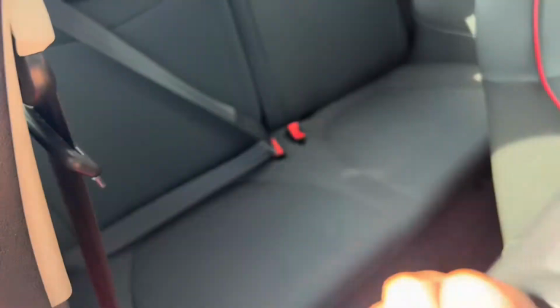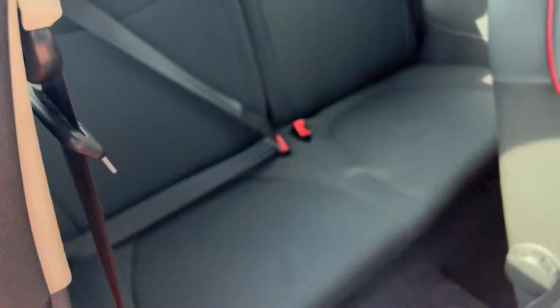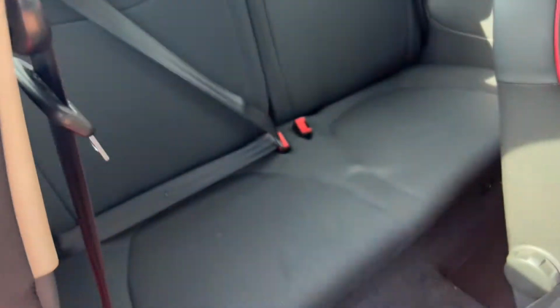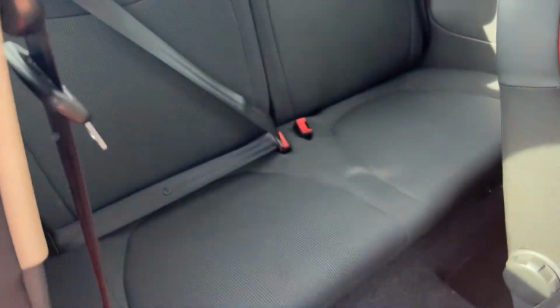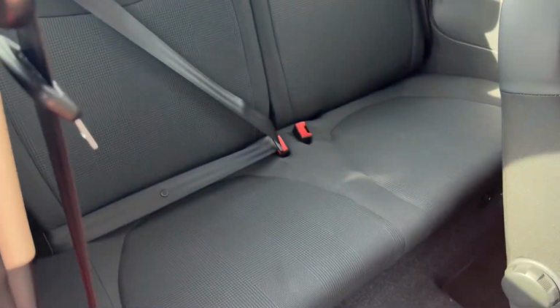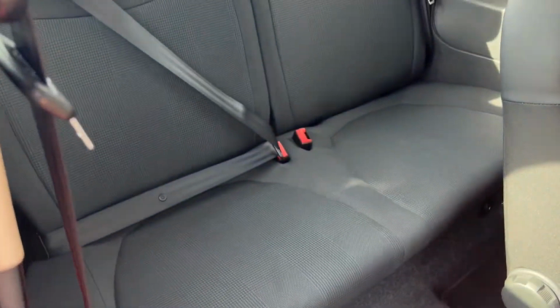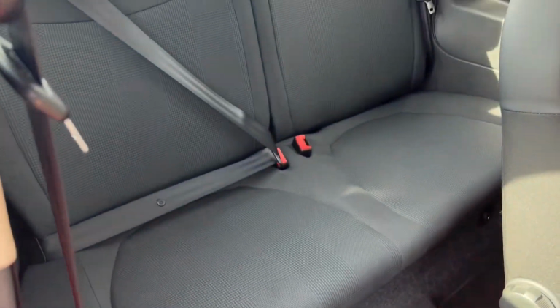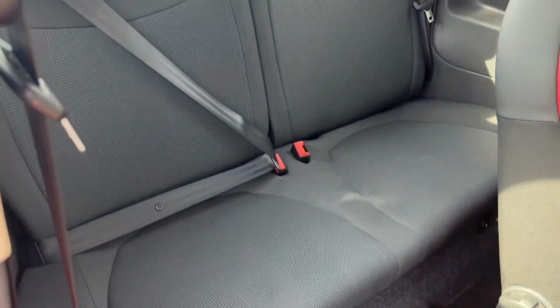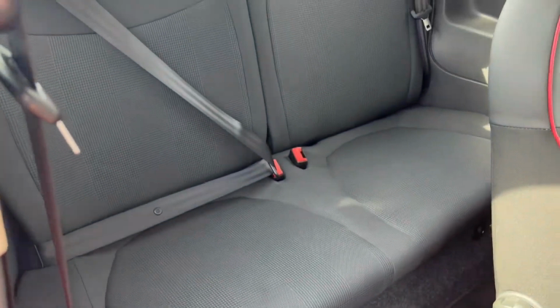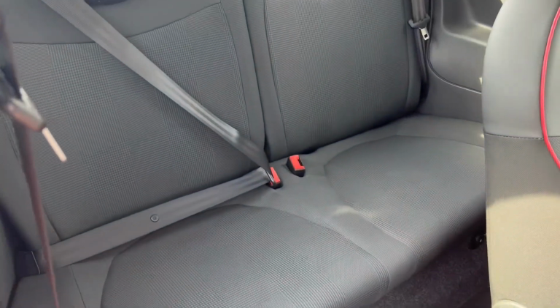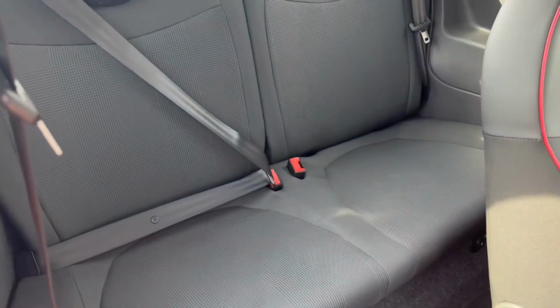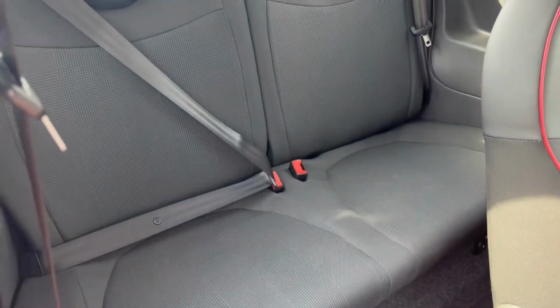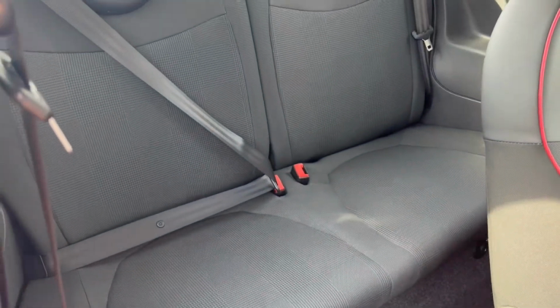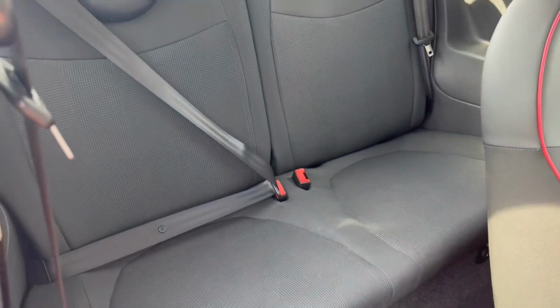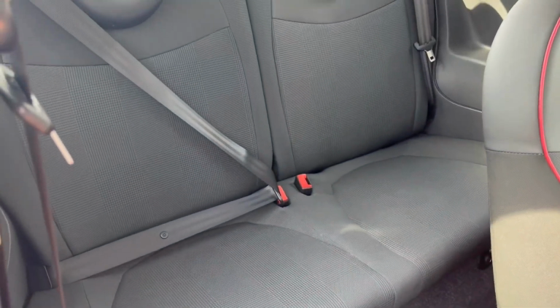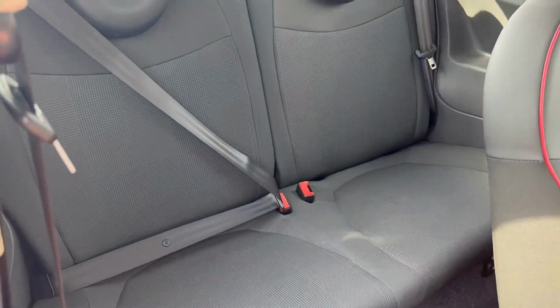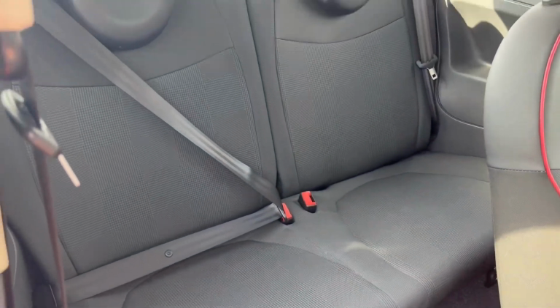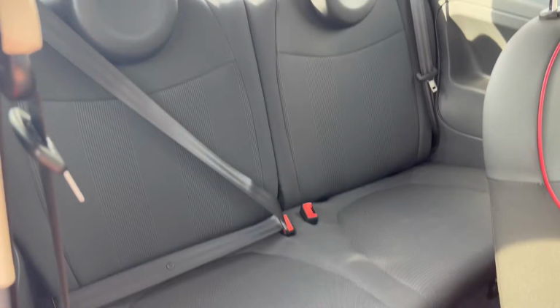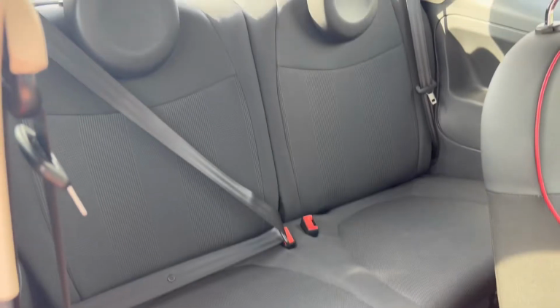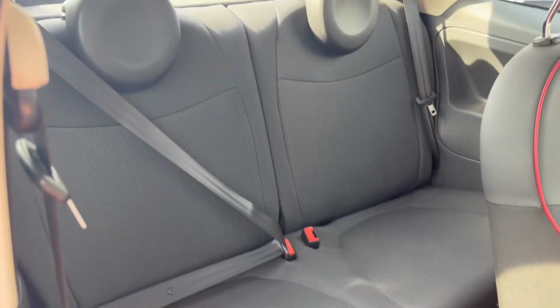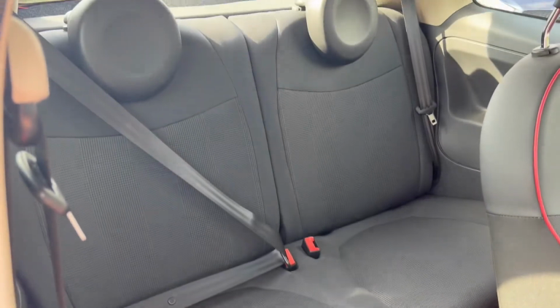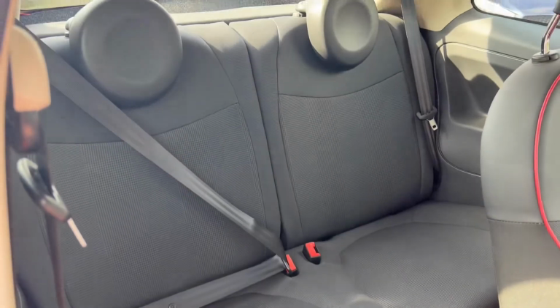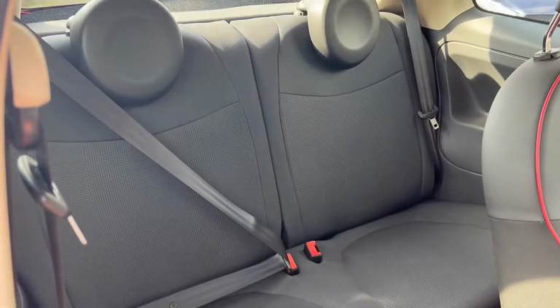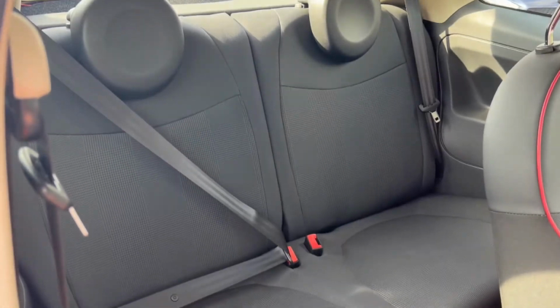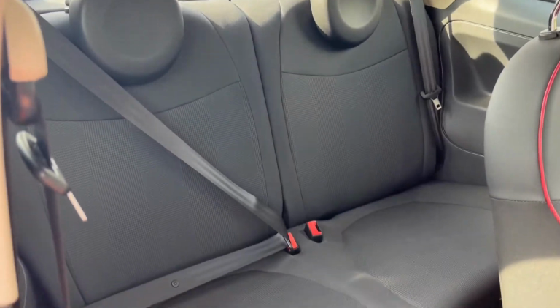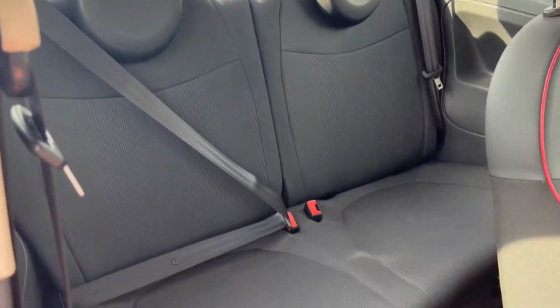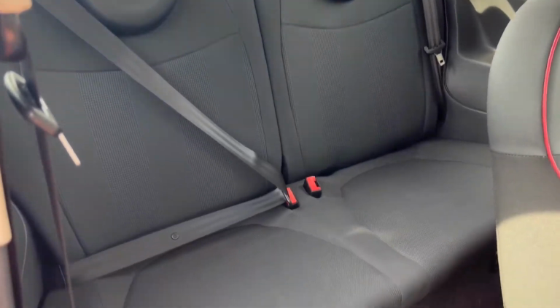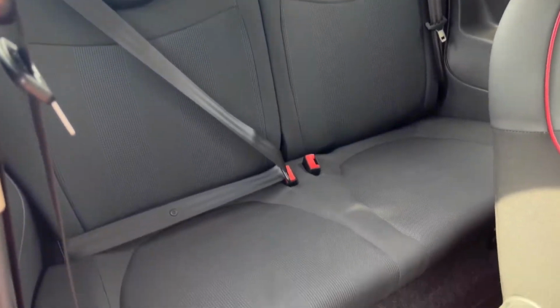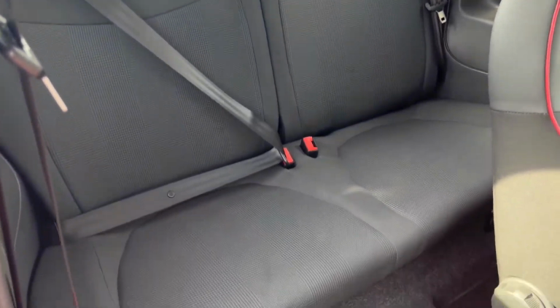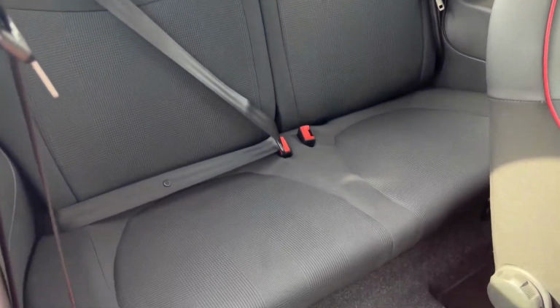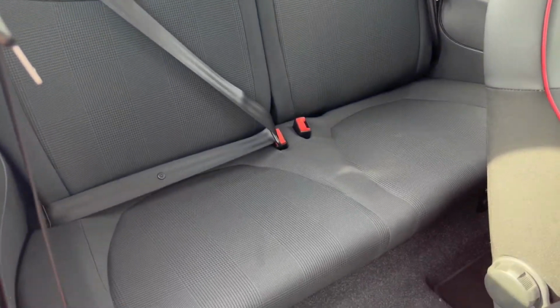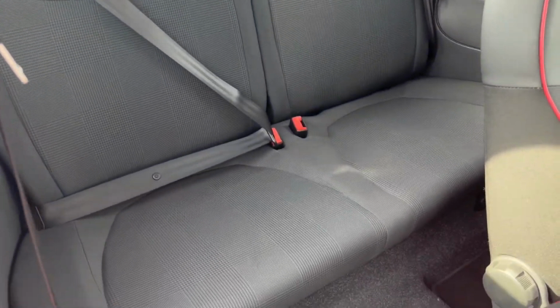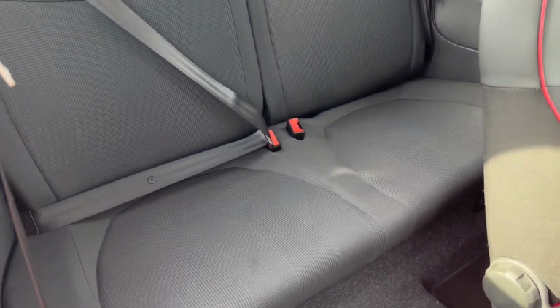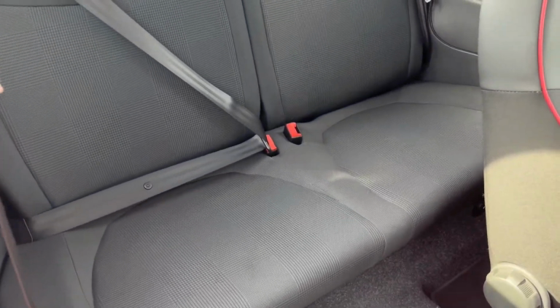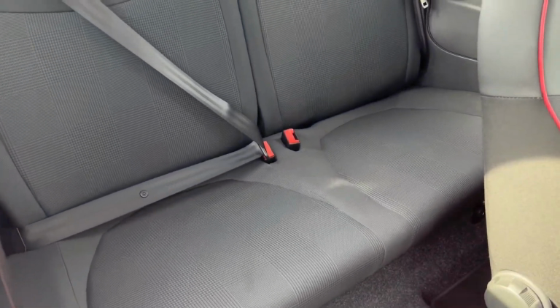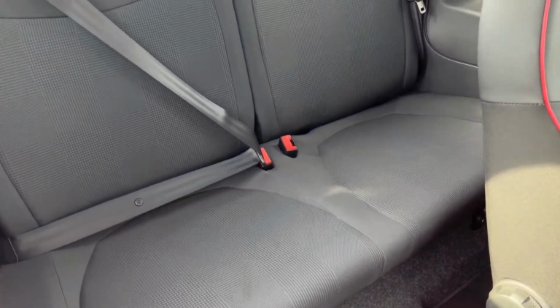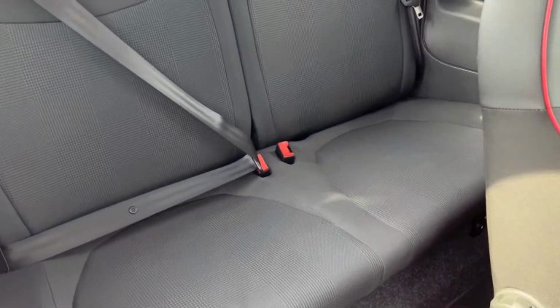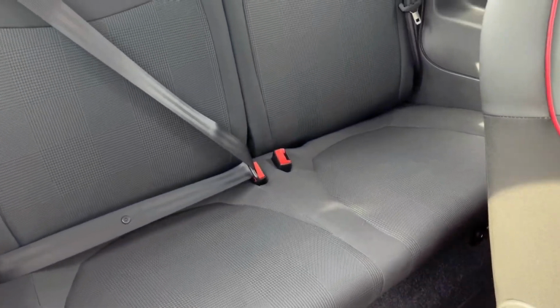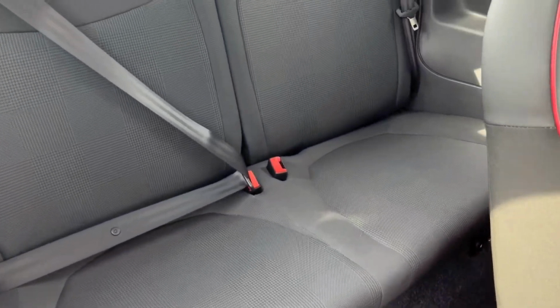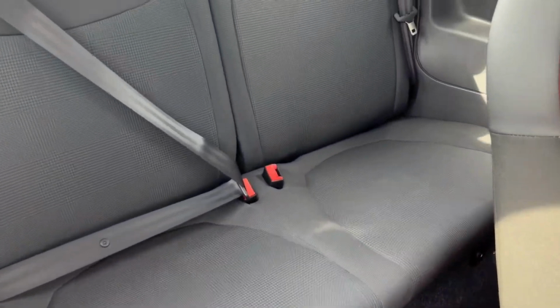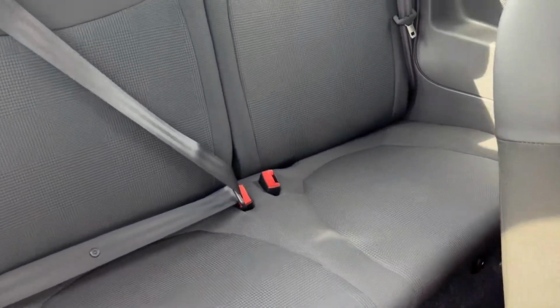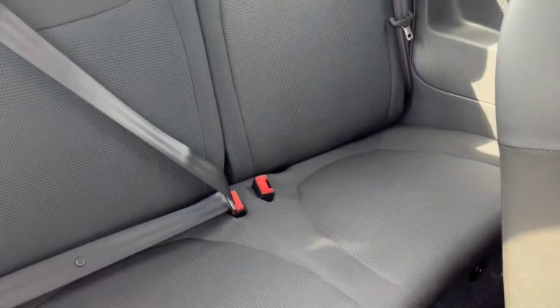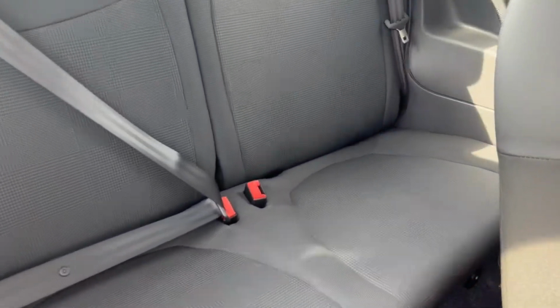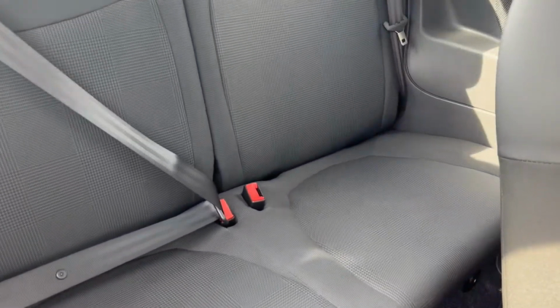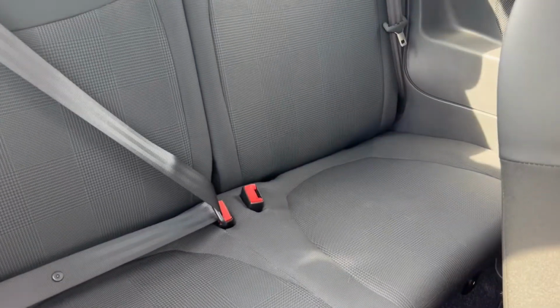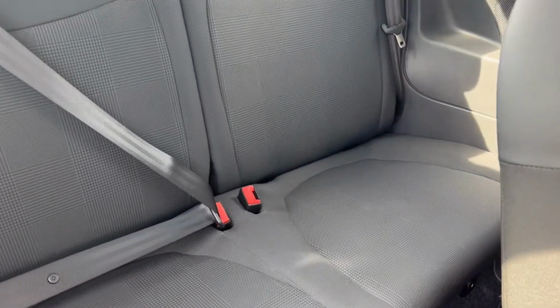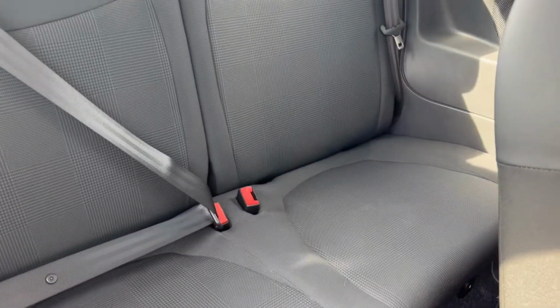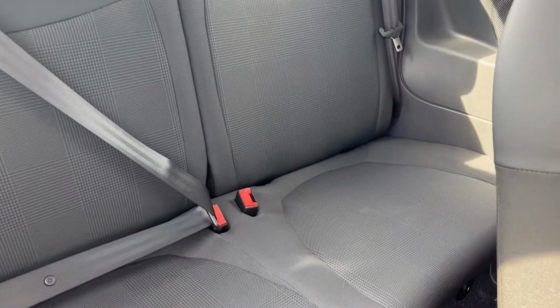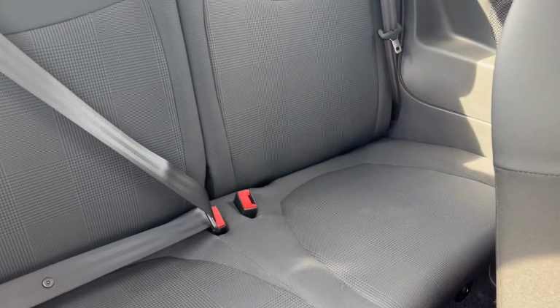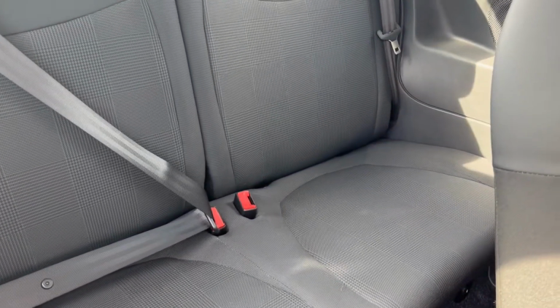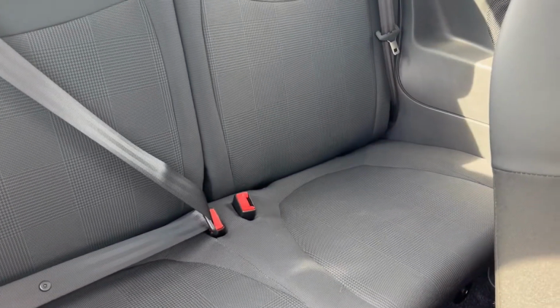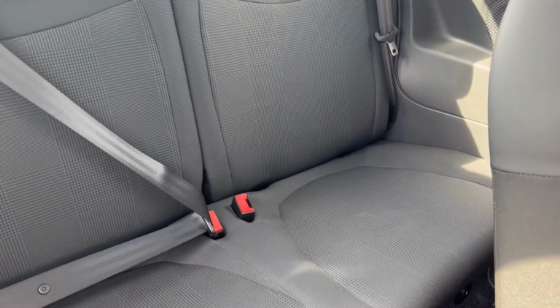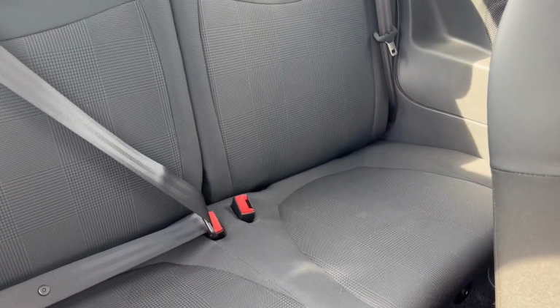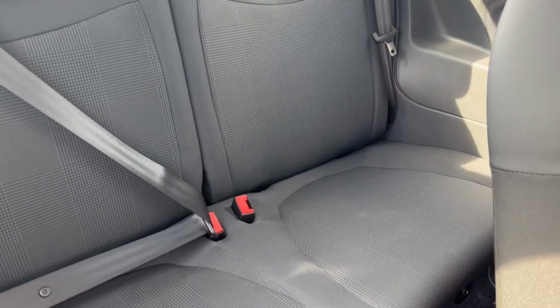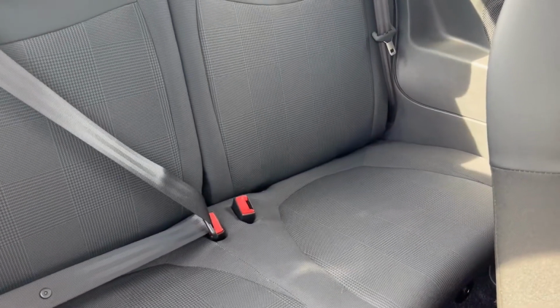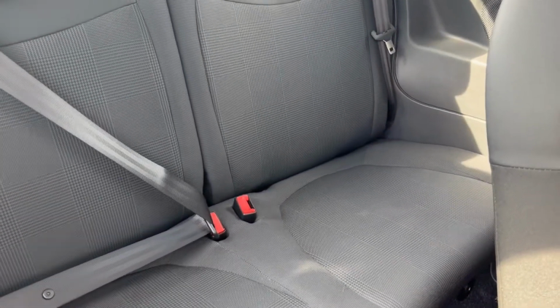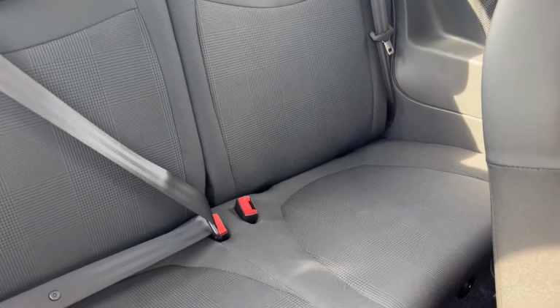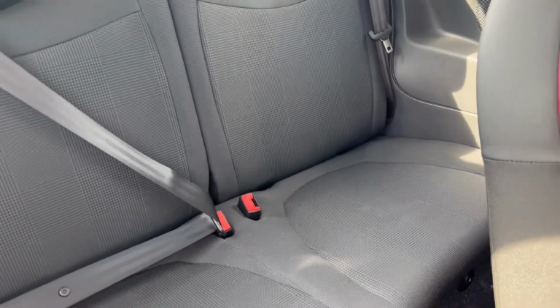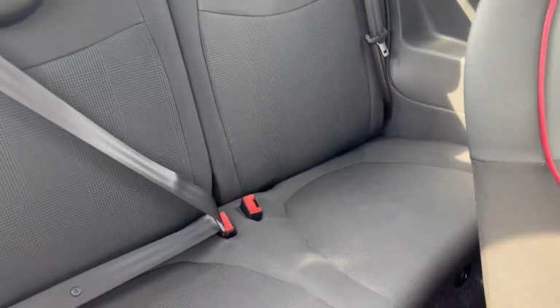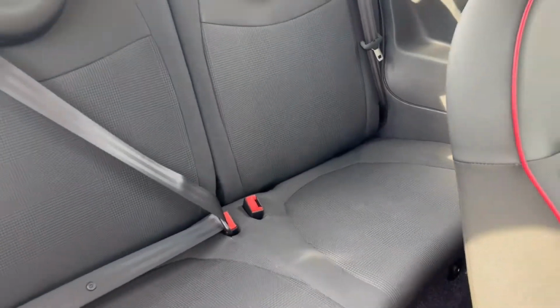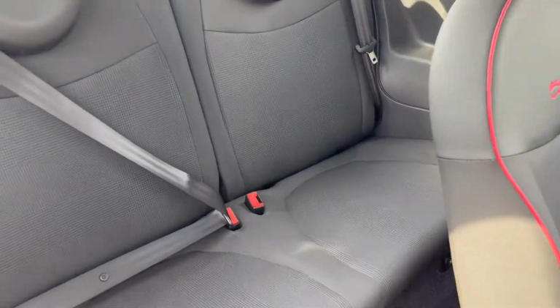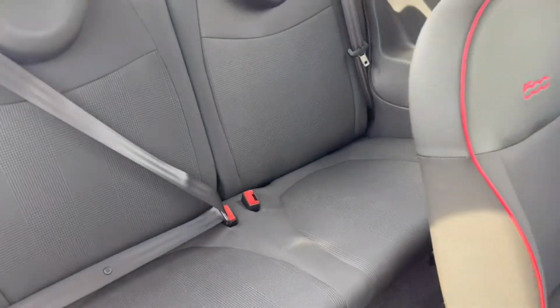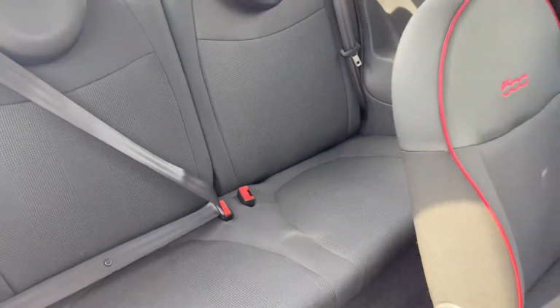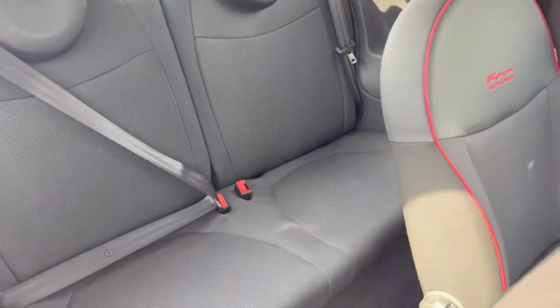Taking a quick peek into the back, as you can see it does come with two full-size seats as well as rear child seat ISOFIX points.